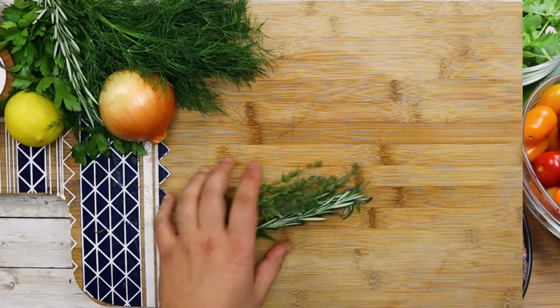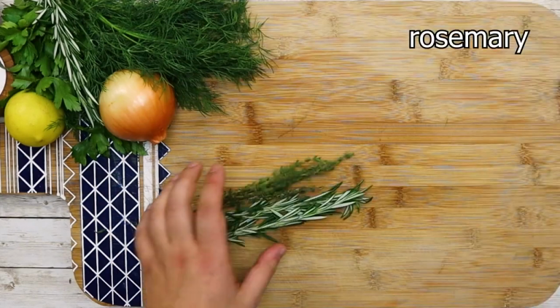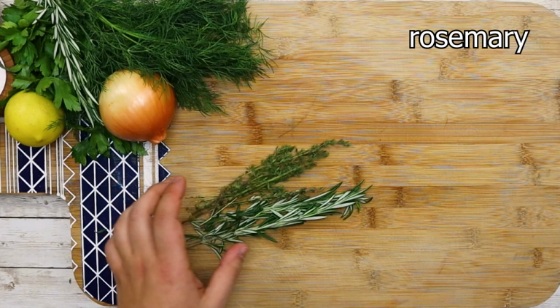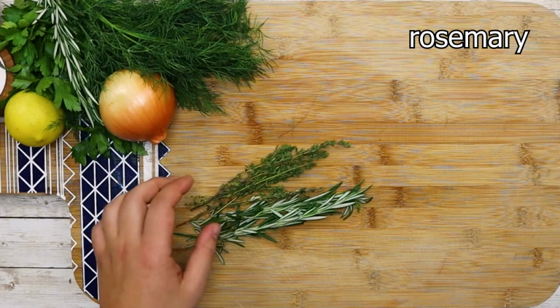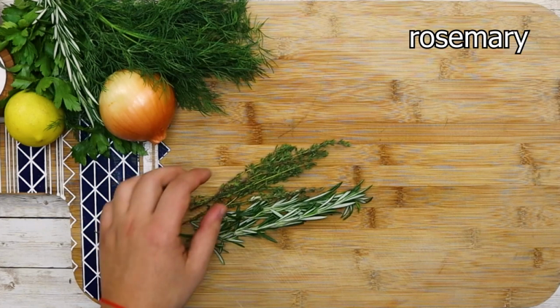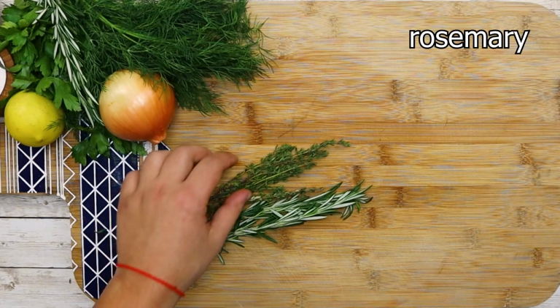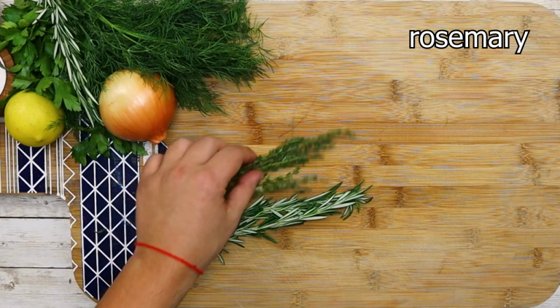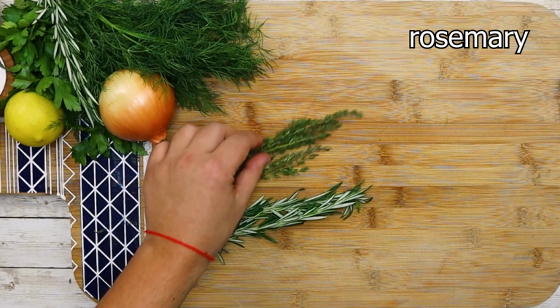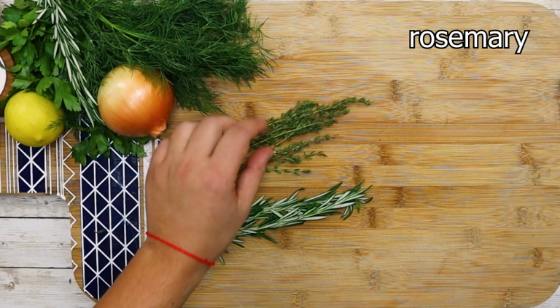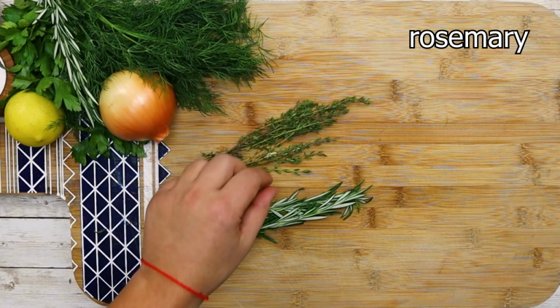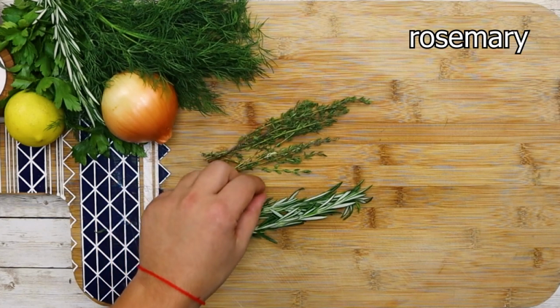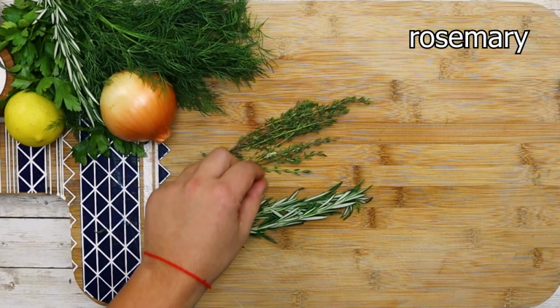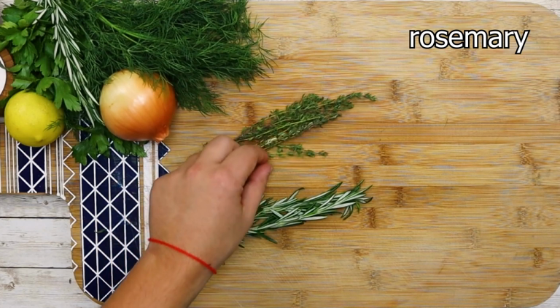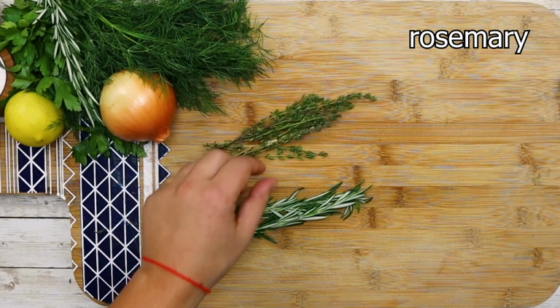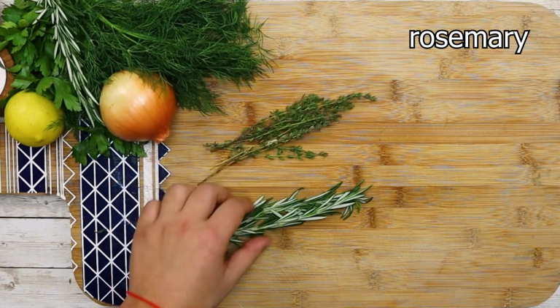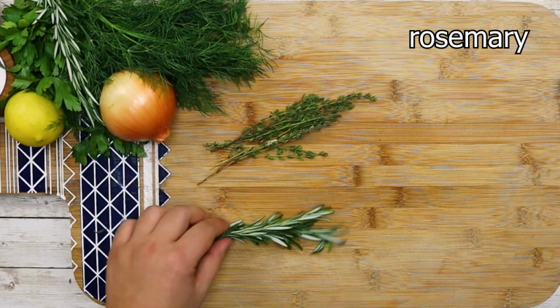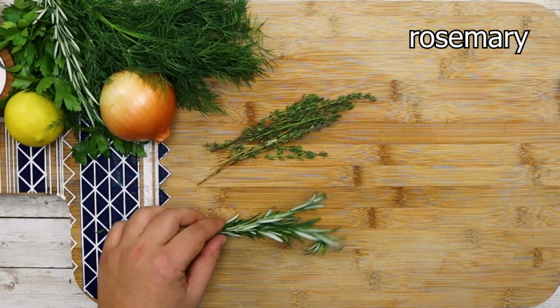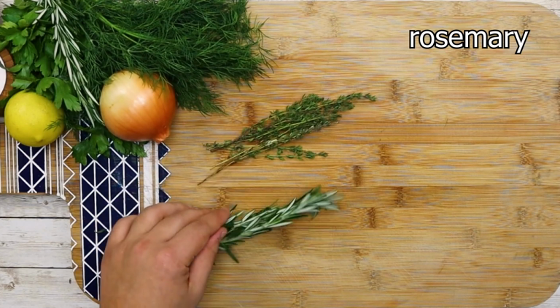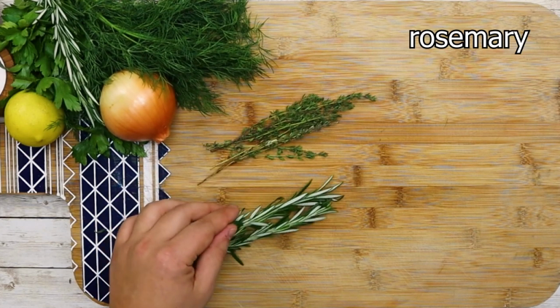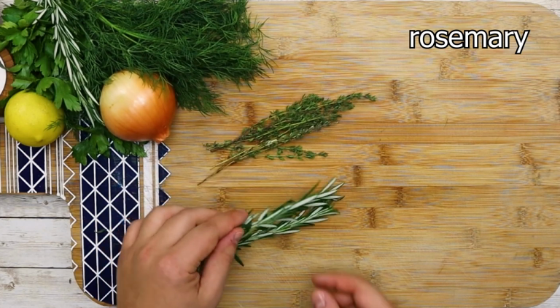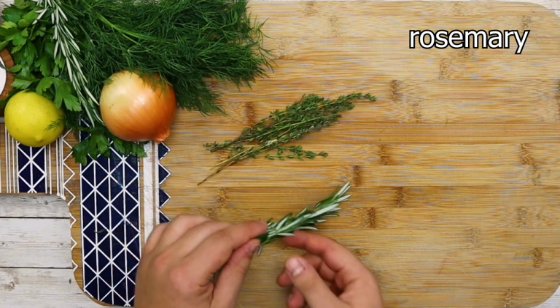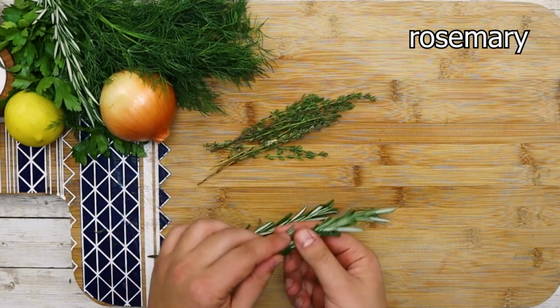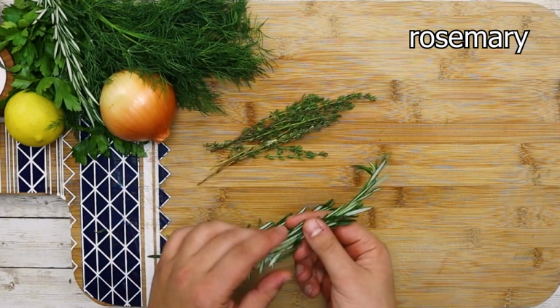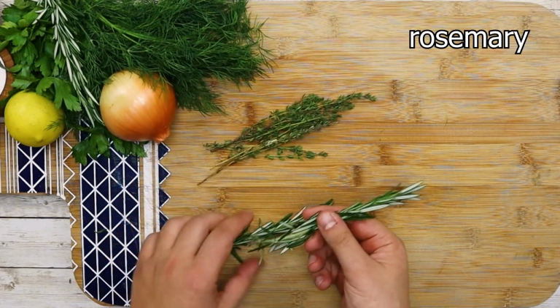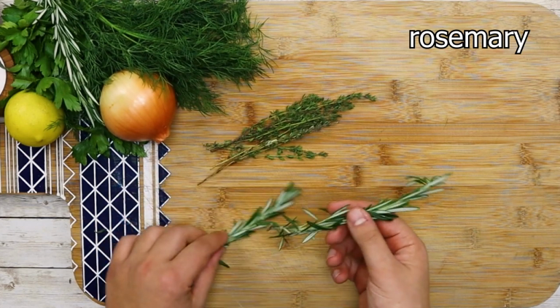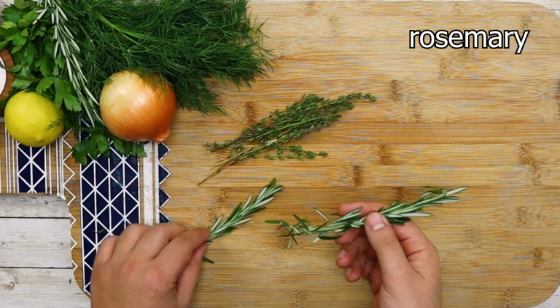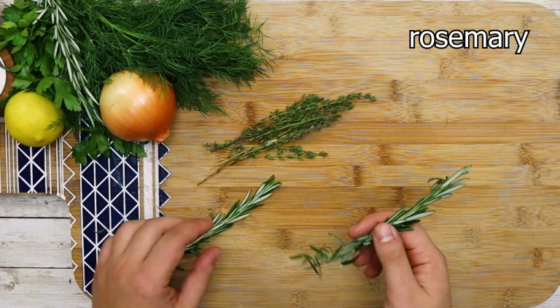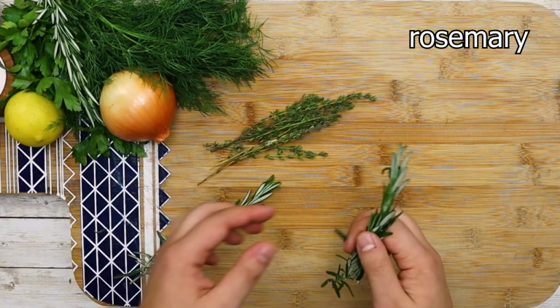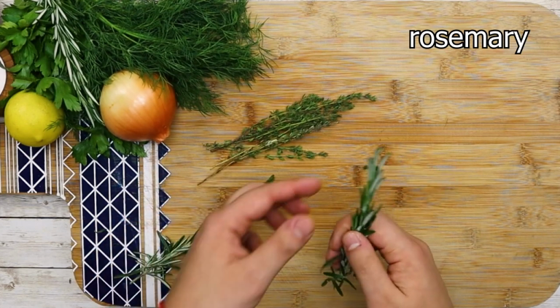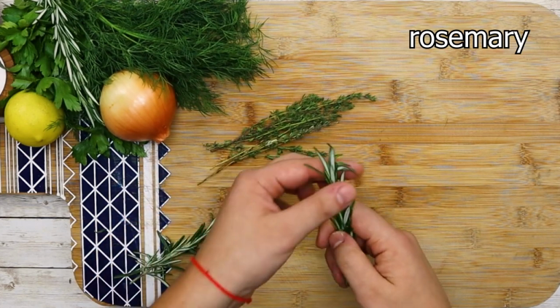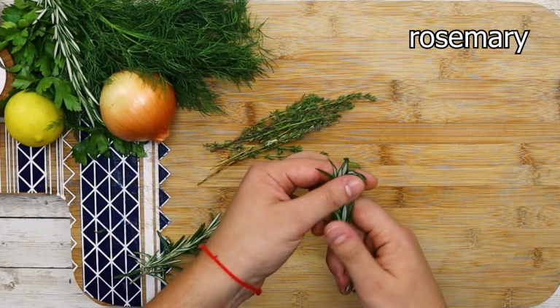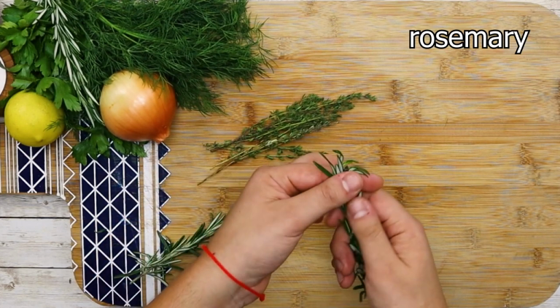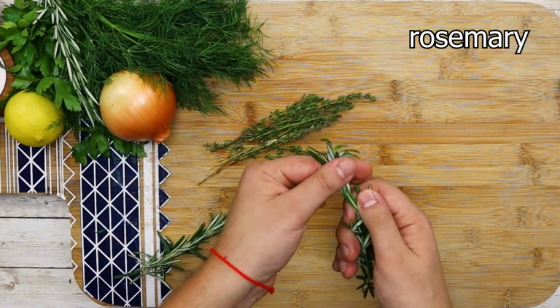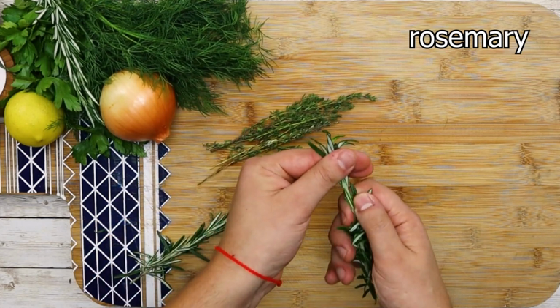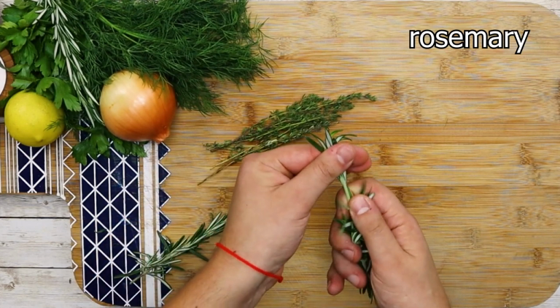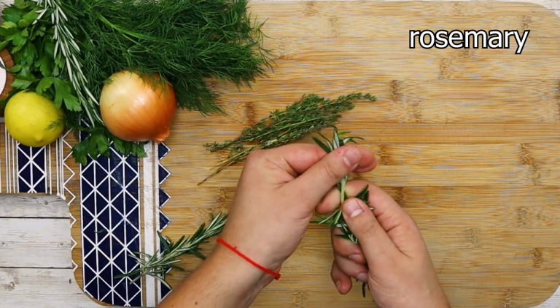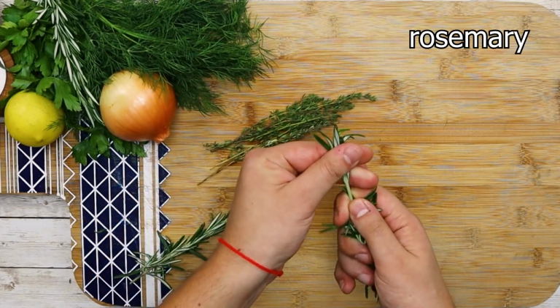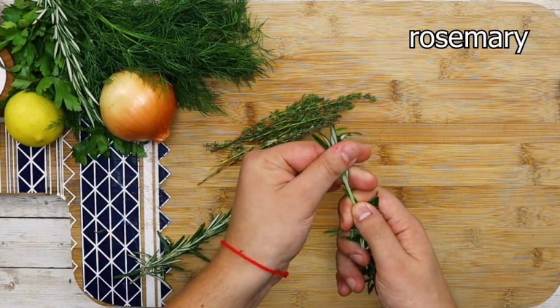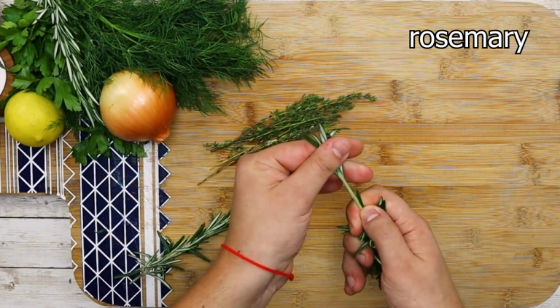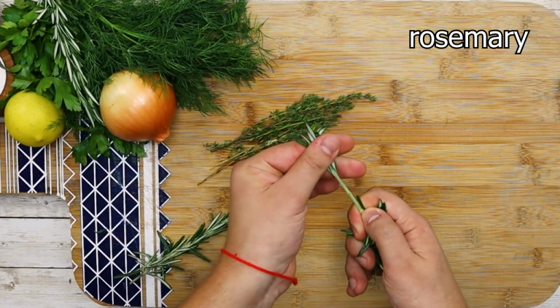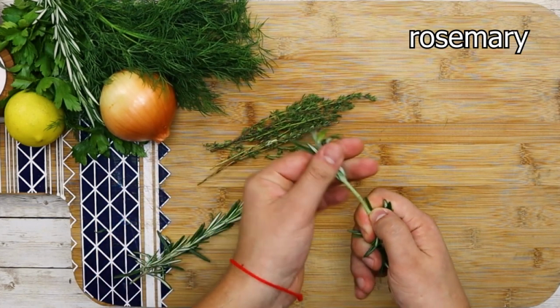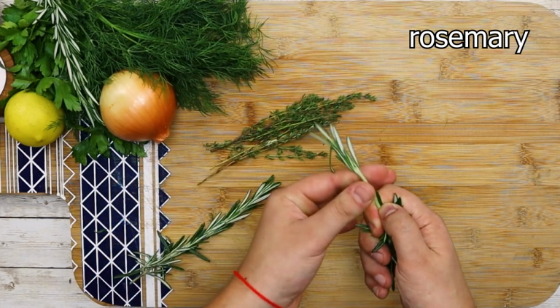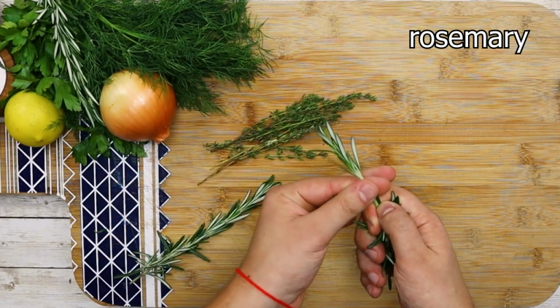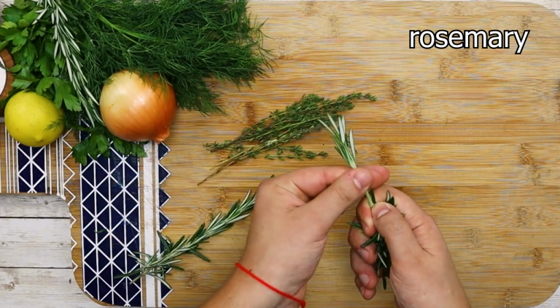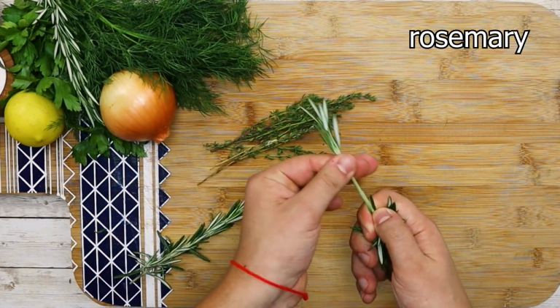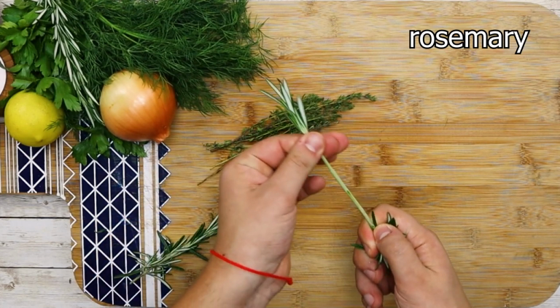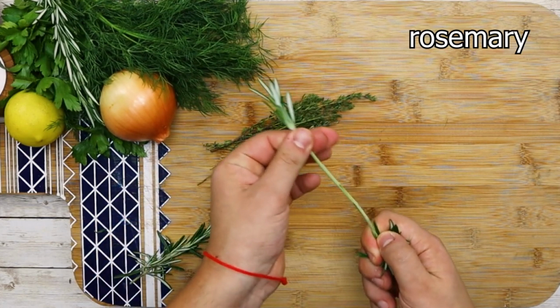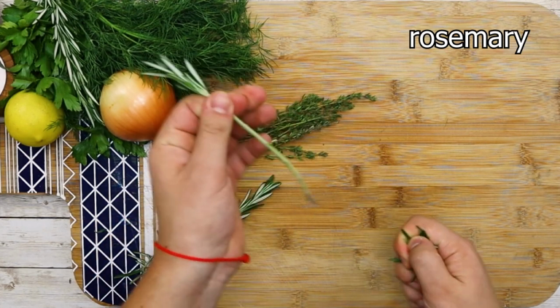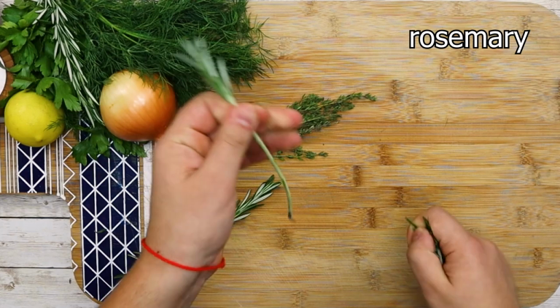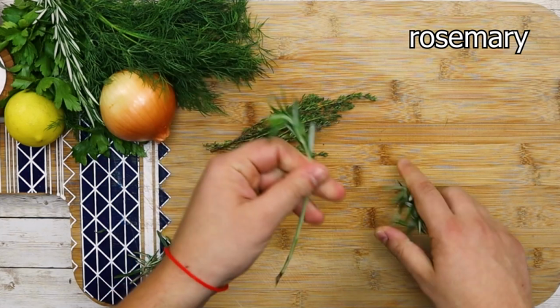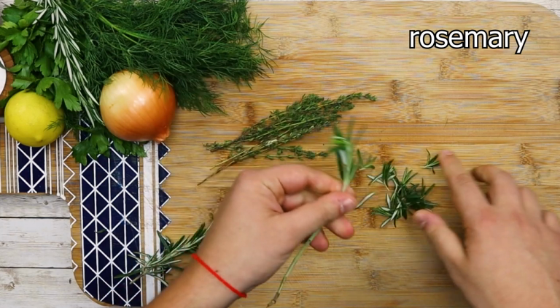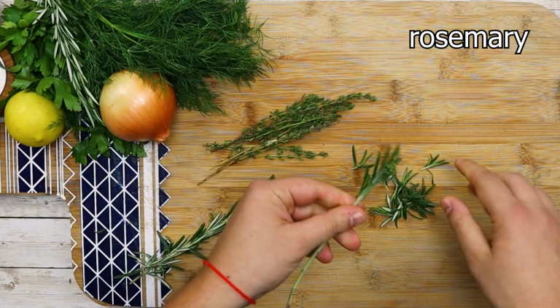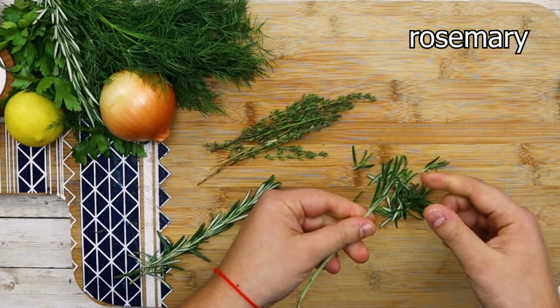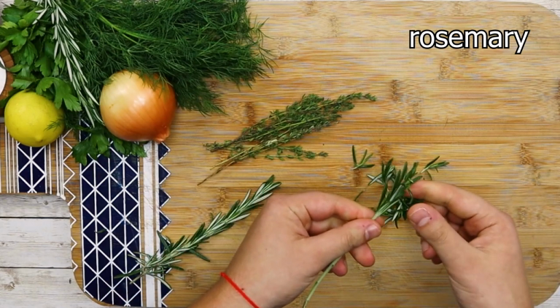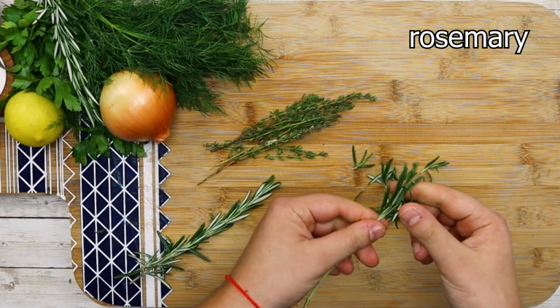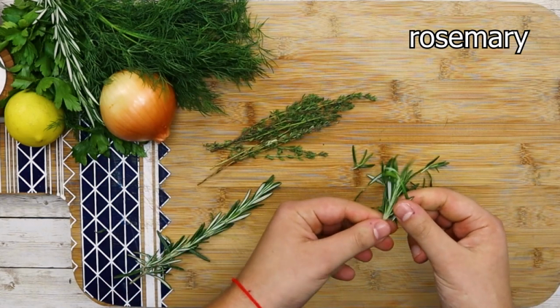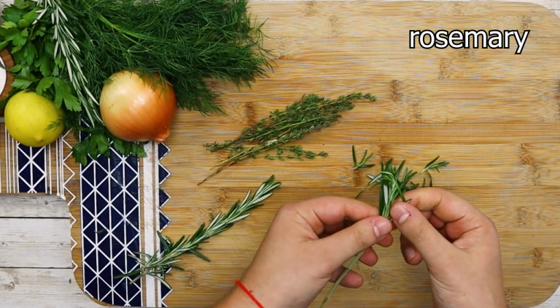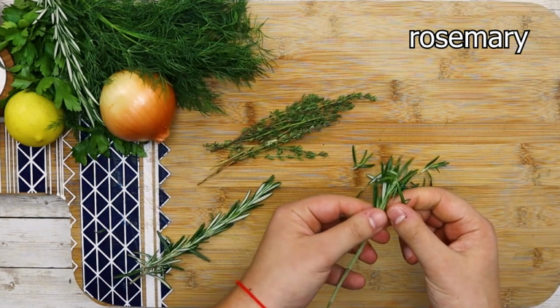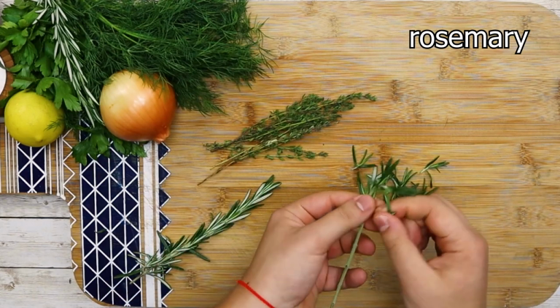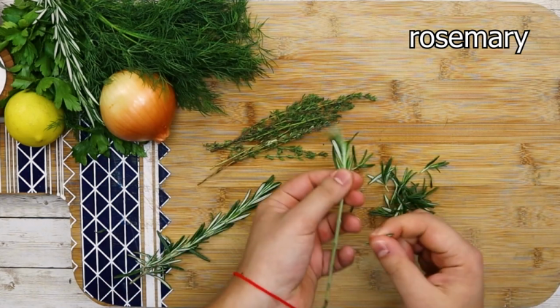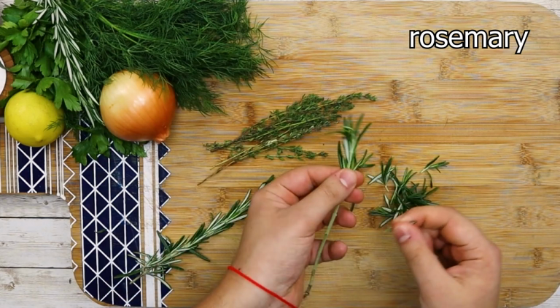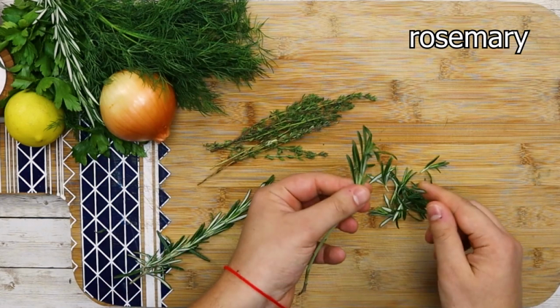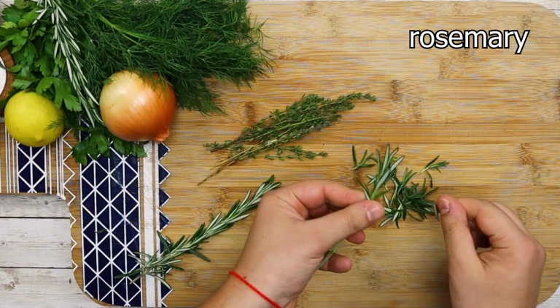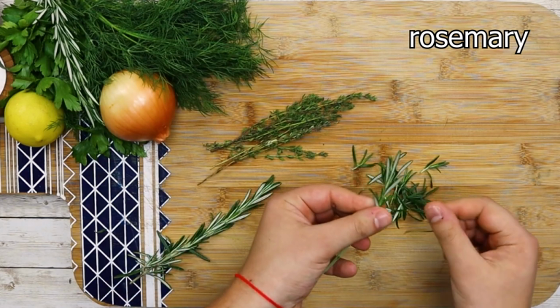First of all, let's marinate the tomato salad. Take a couple of sprigs of rosemary, thyme, and parsley. Remove the leaves from the stems.